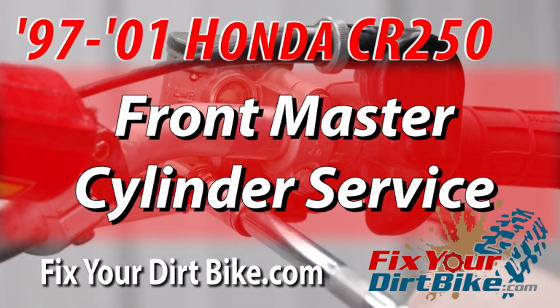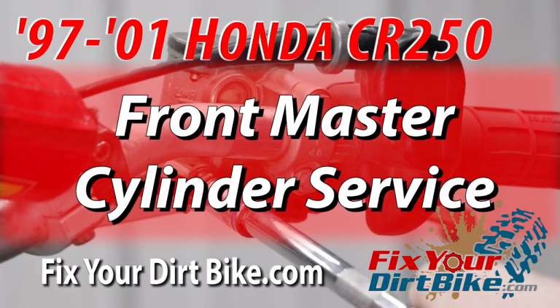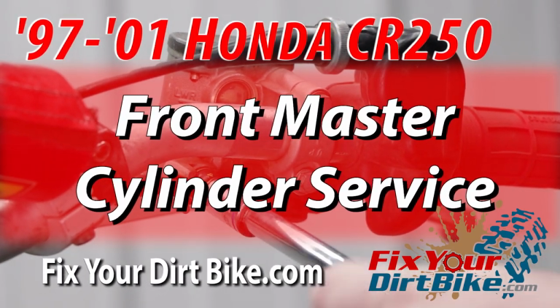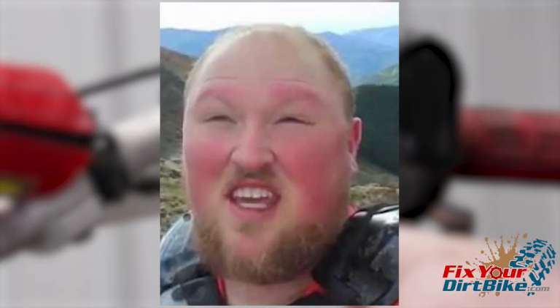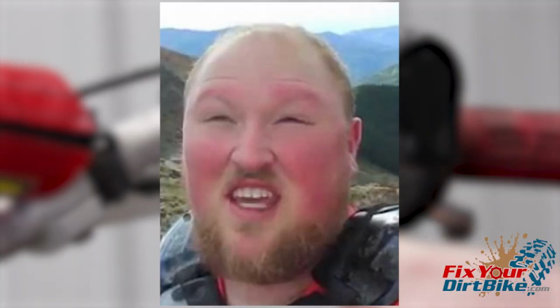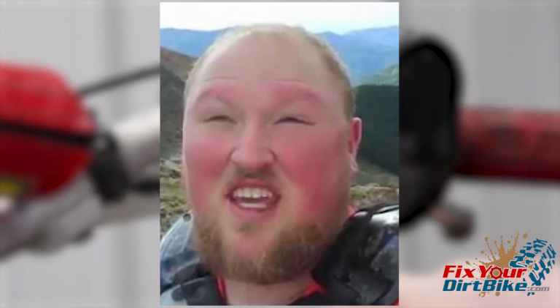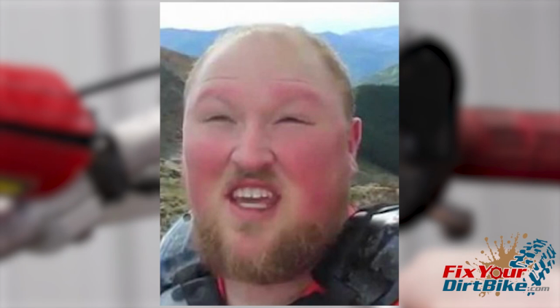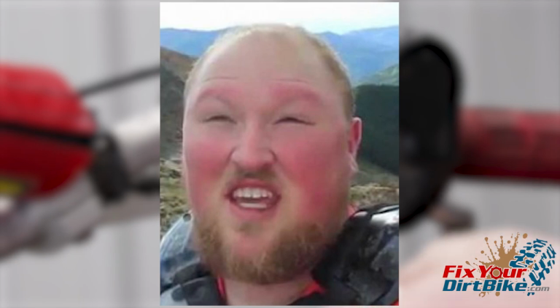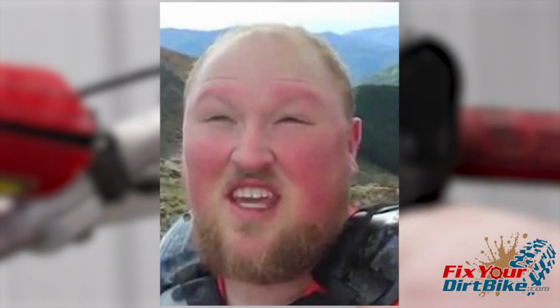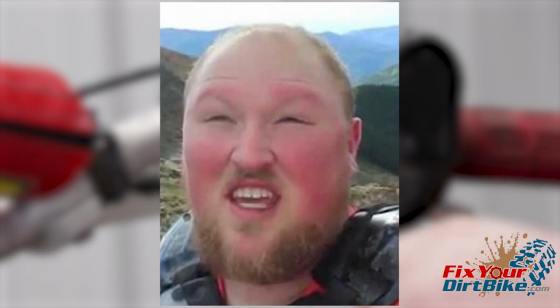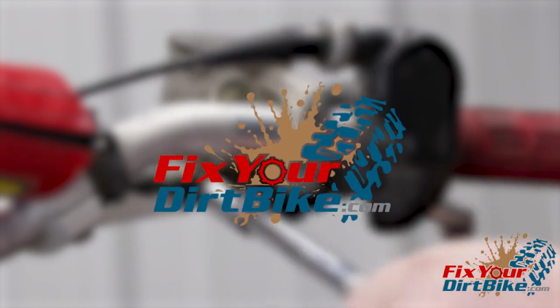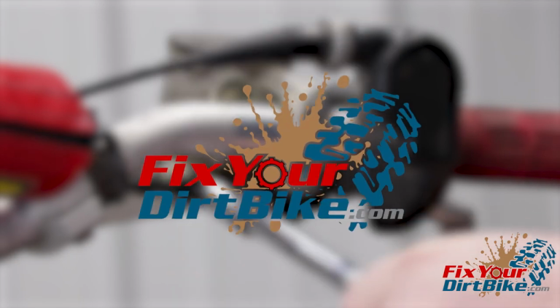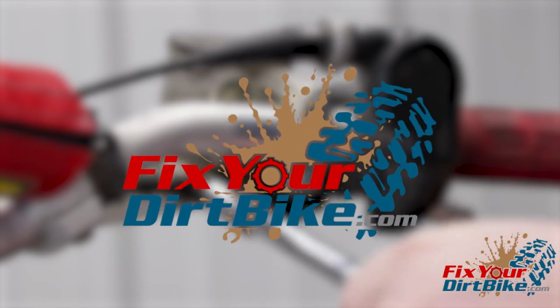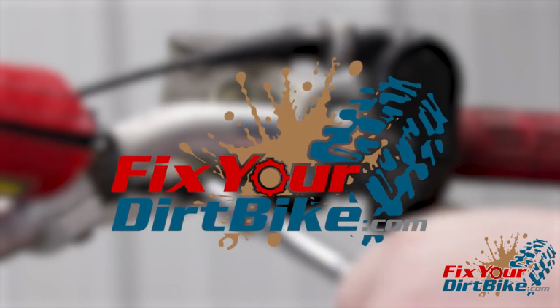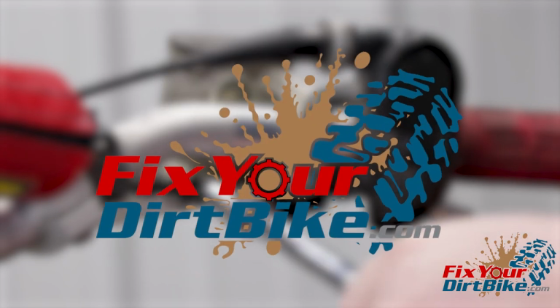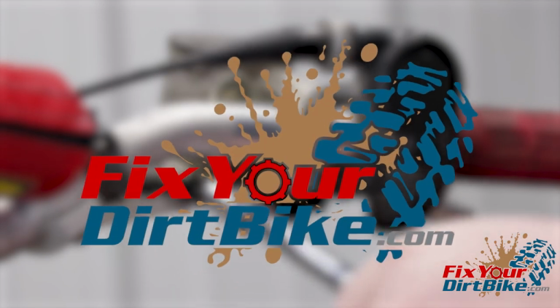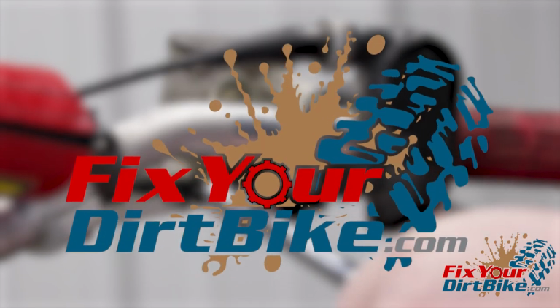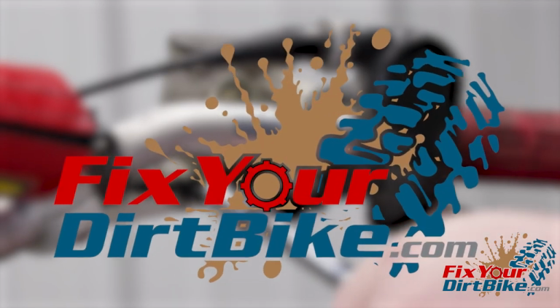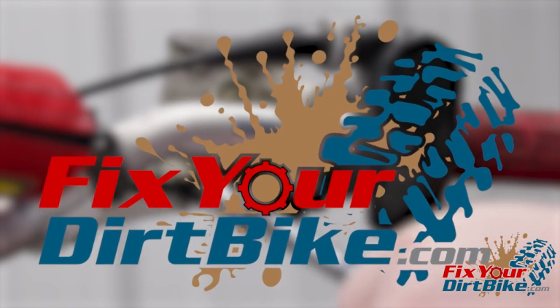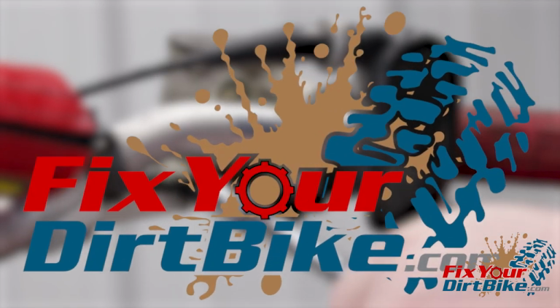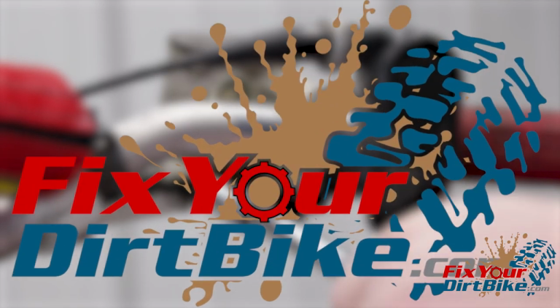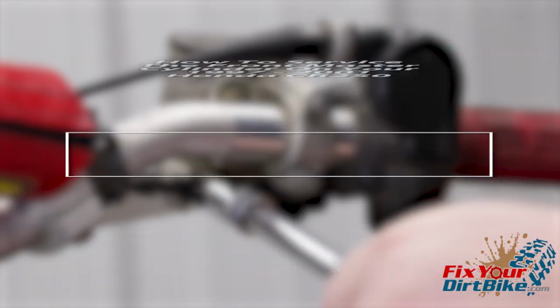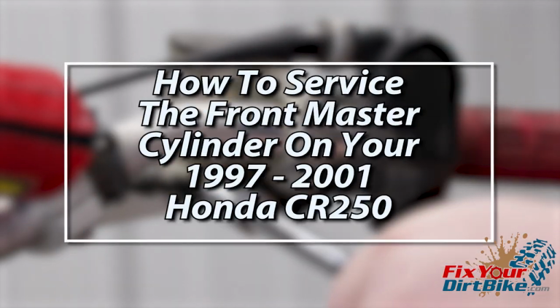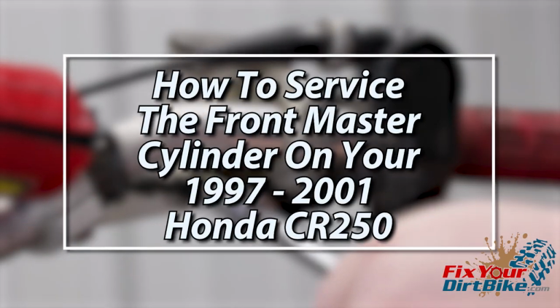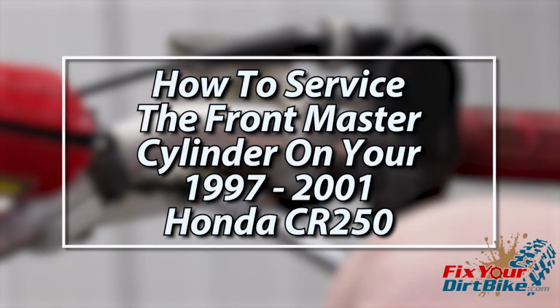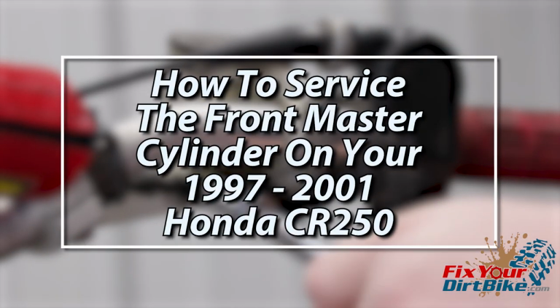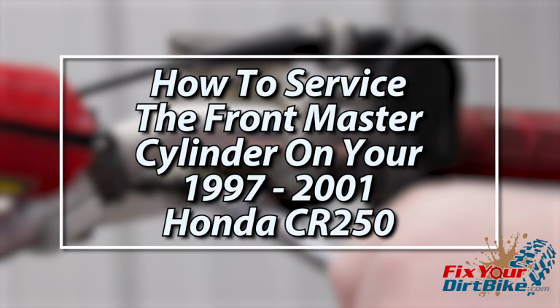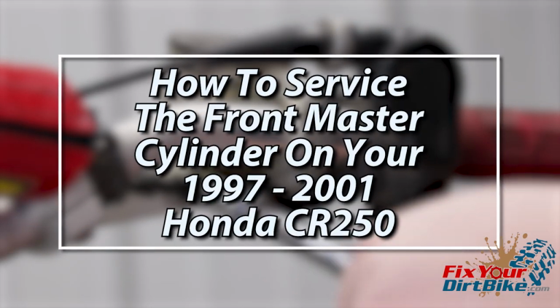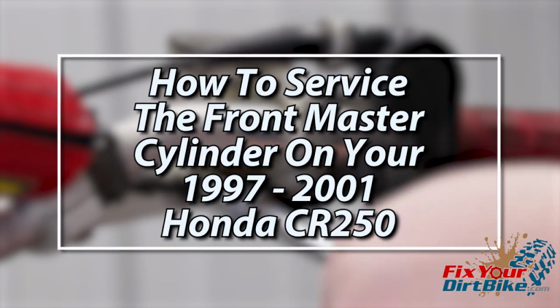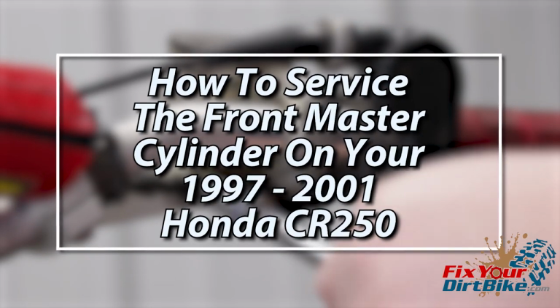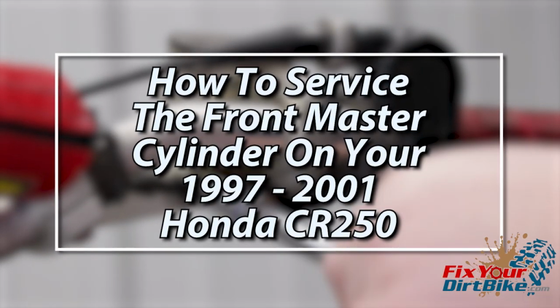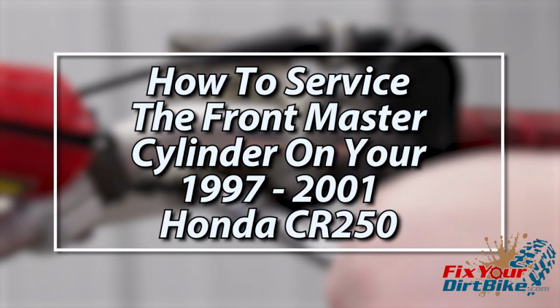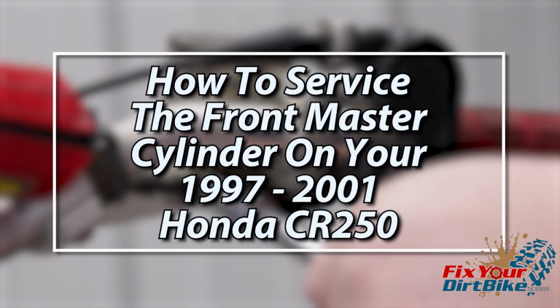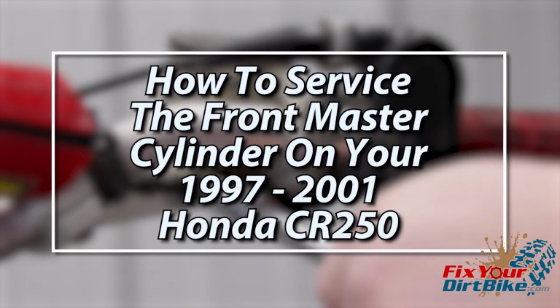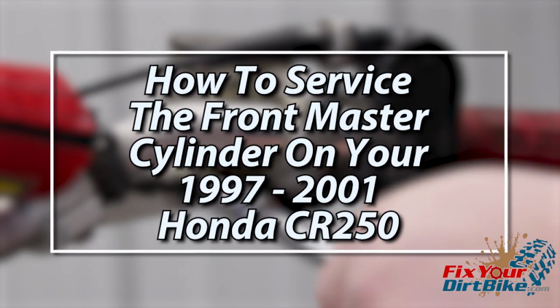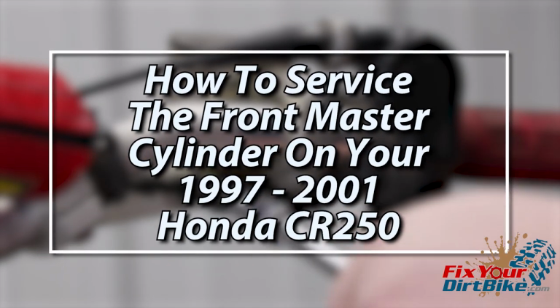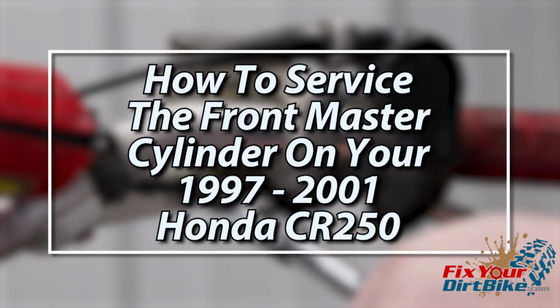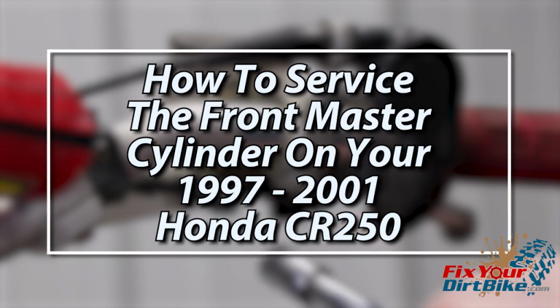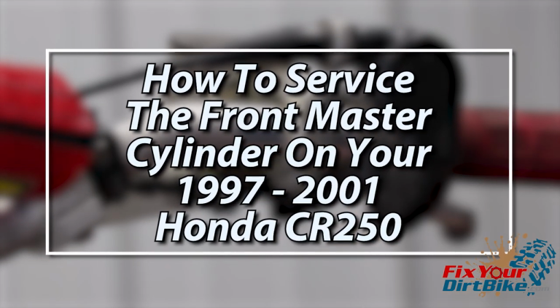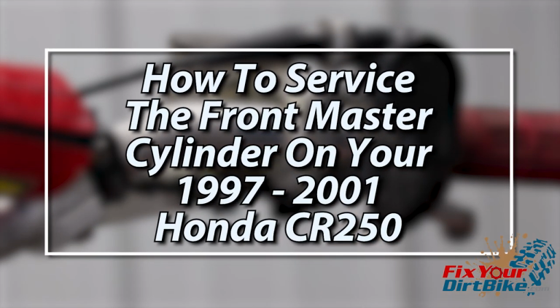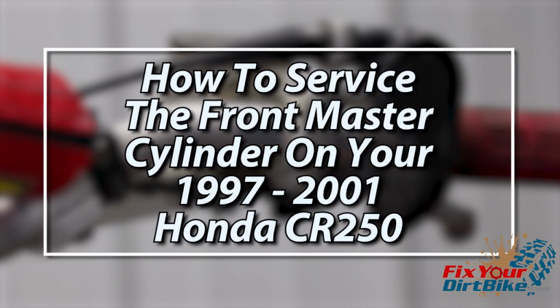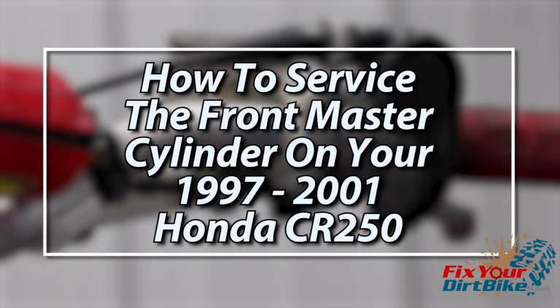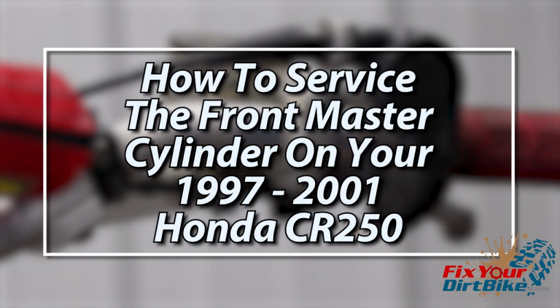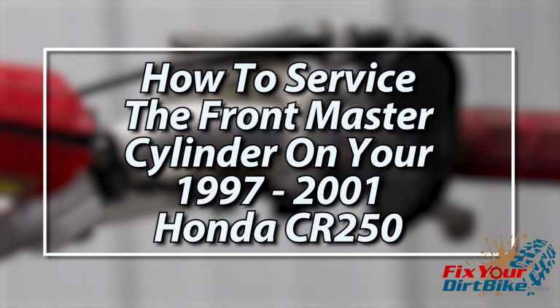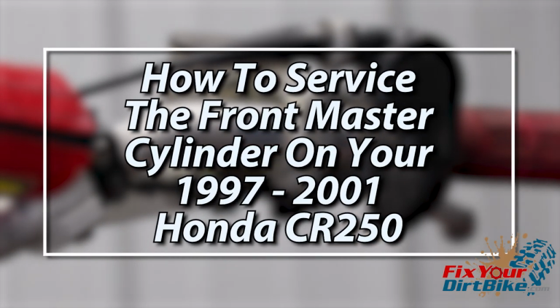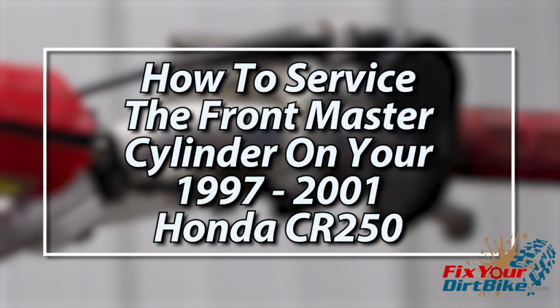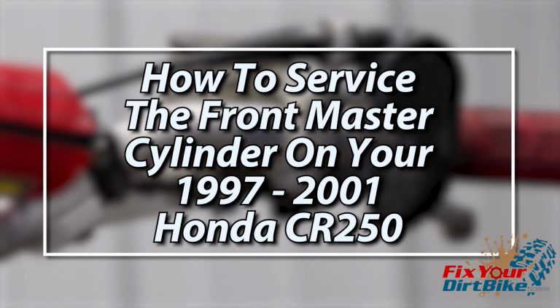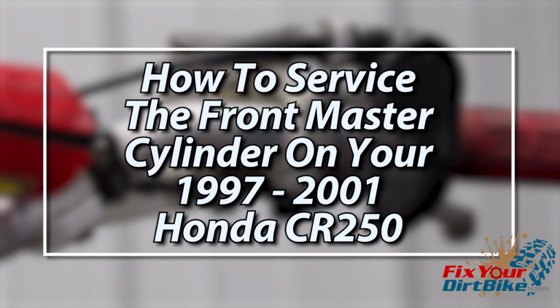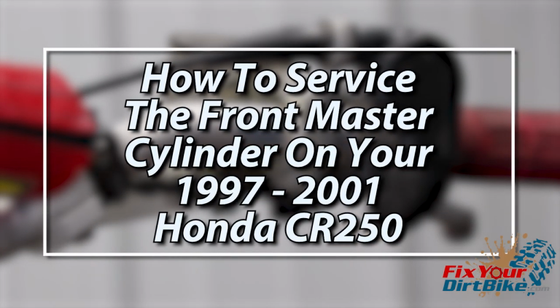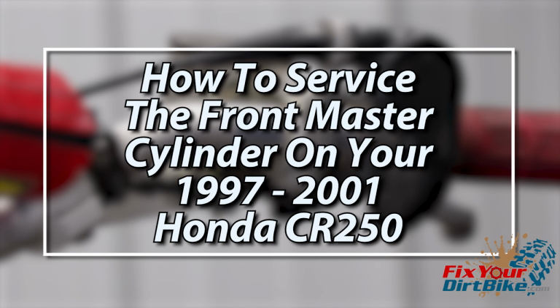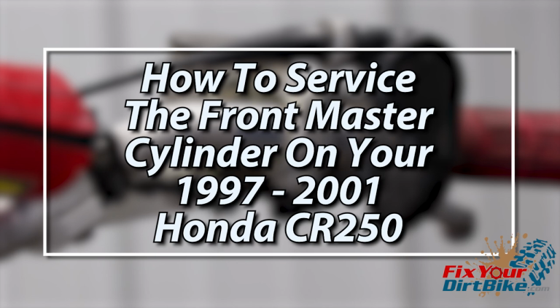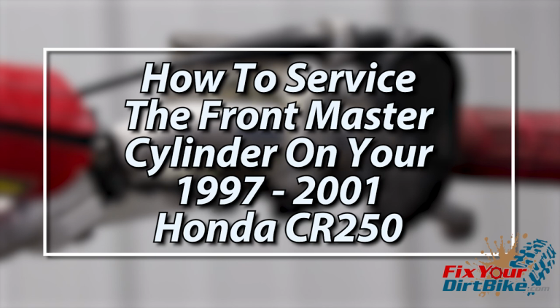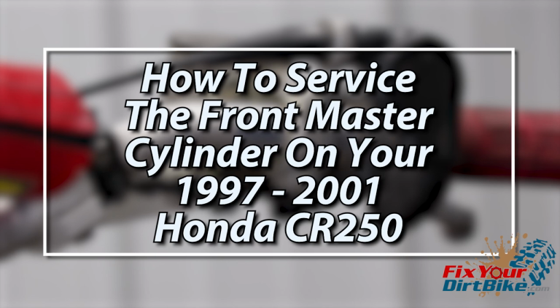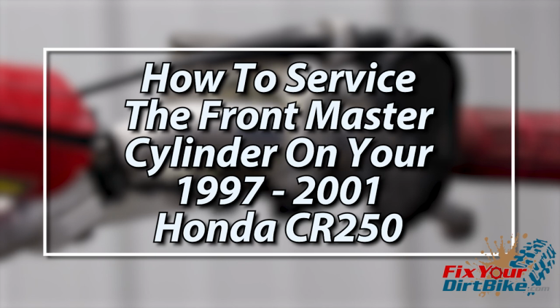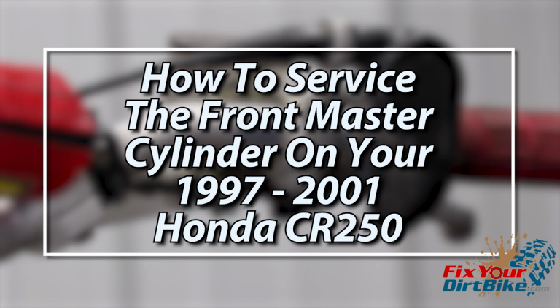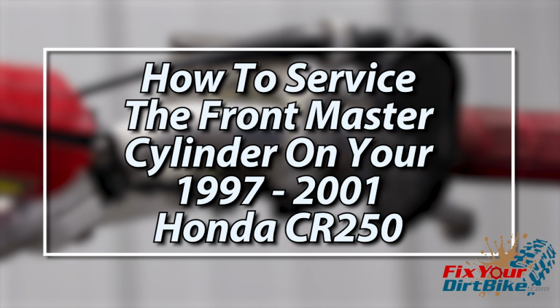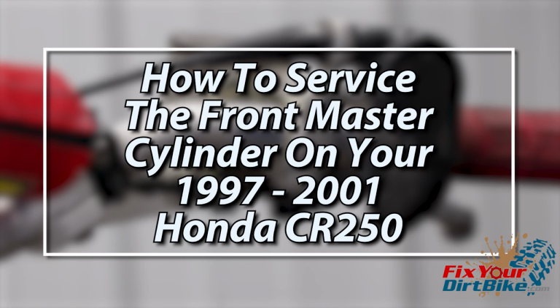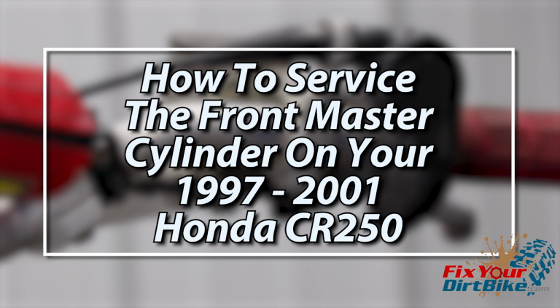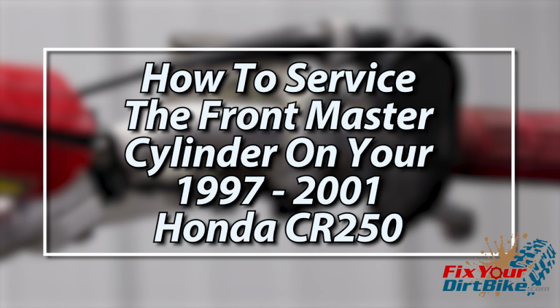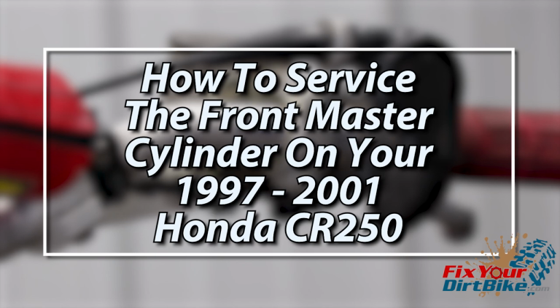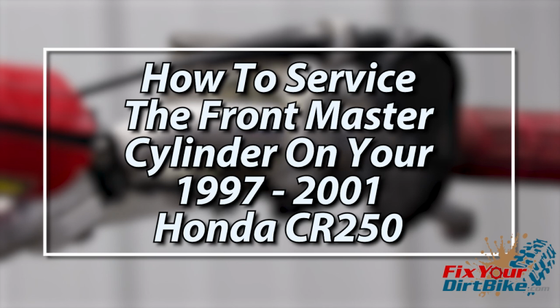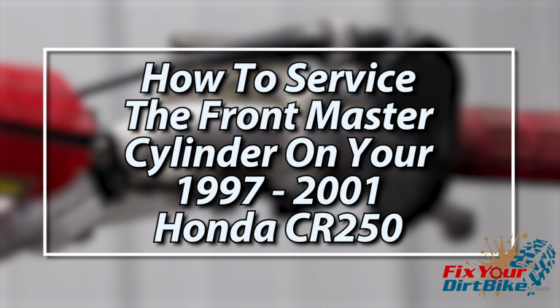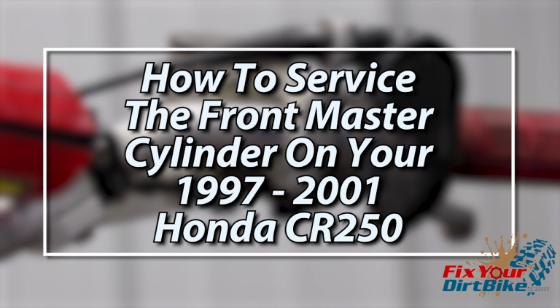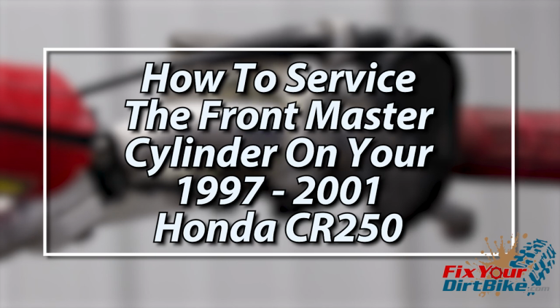Hey, this is John with FixtureDirtBike.com and this is how to service the front master cylinder on your 1997 through 2001 Honda CR250.